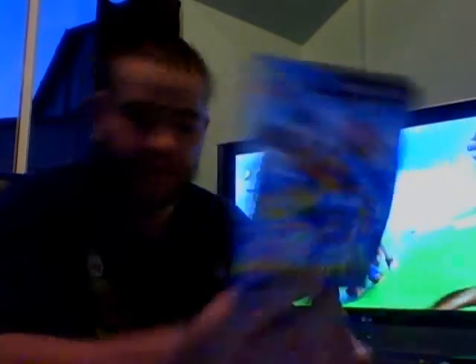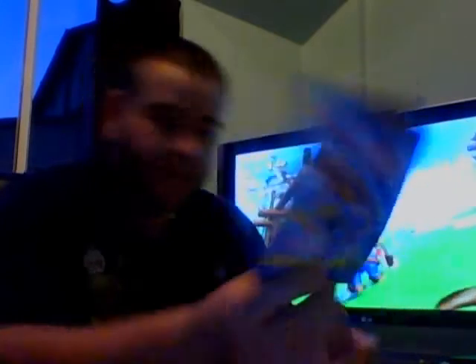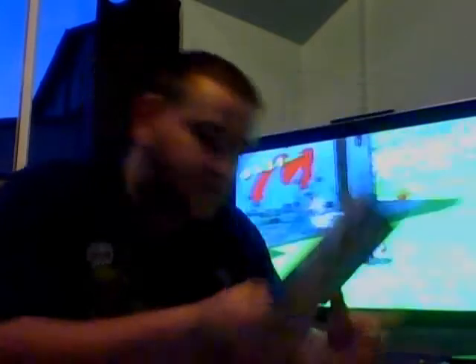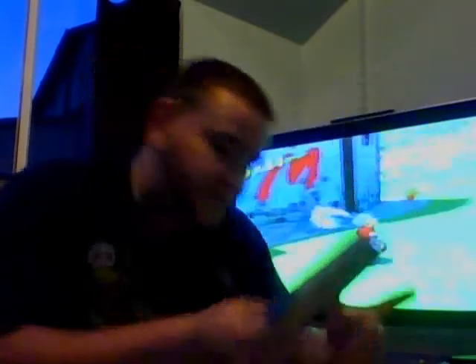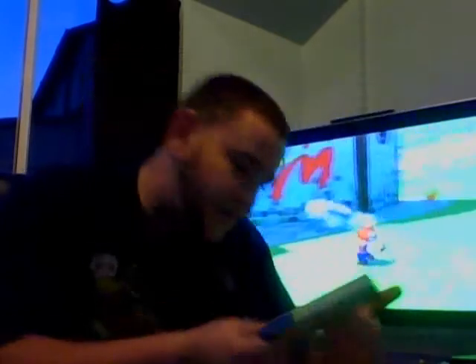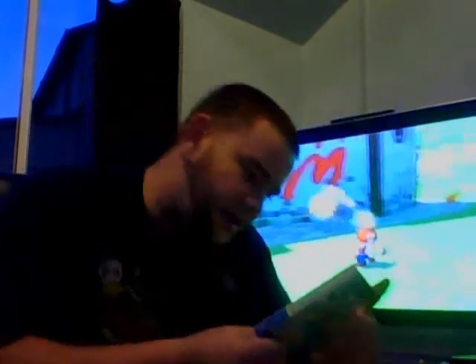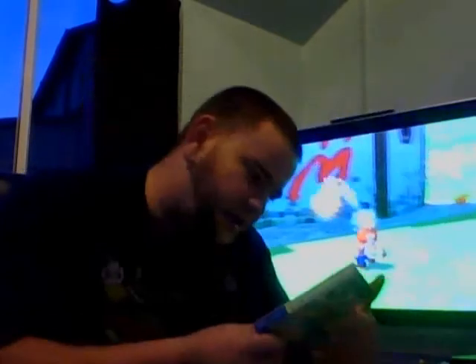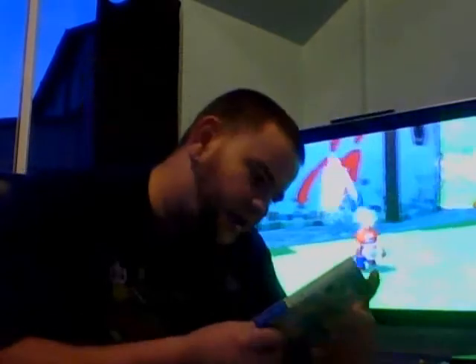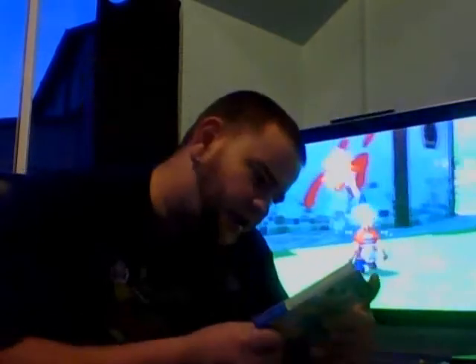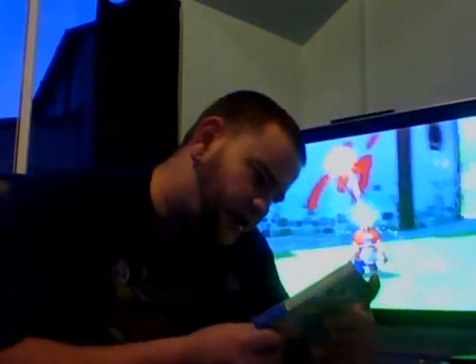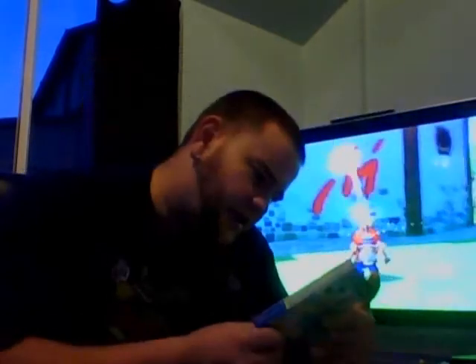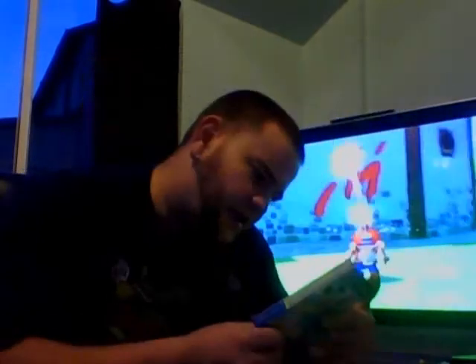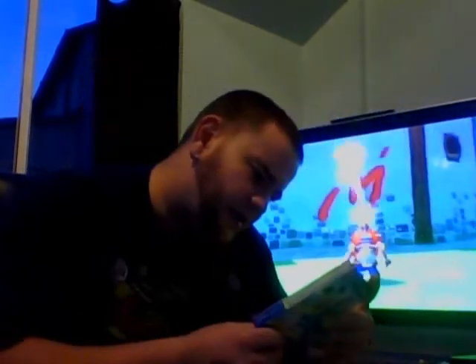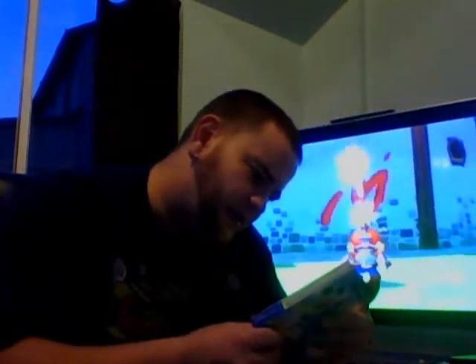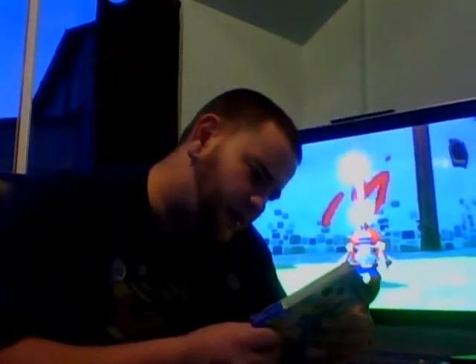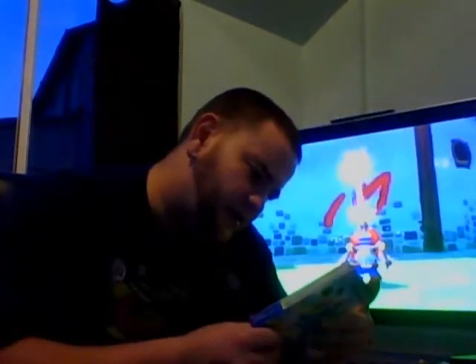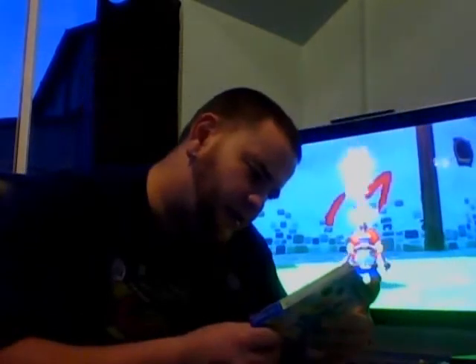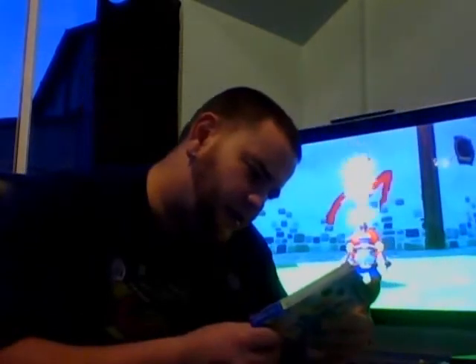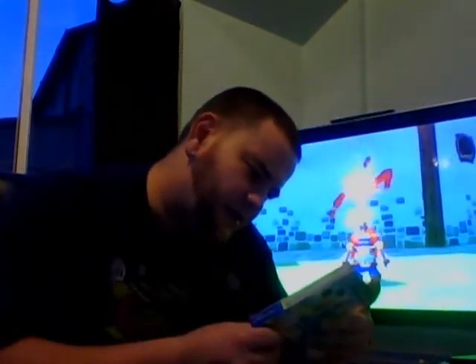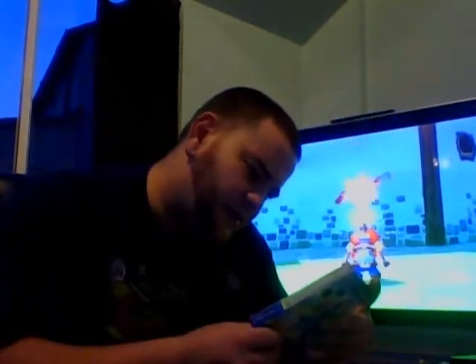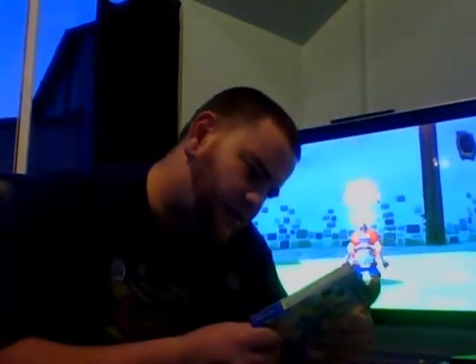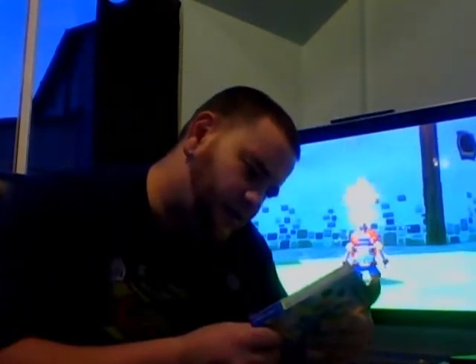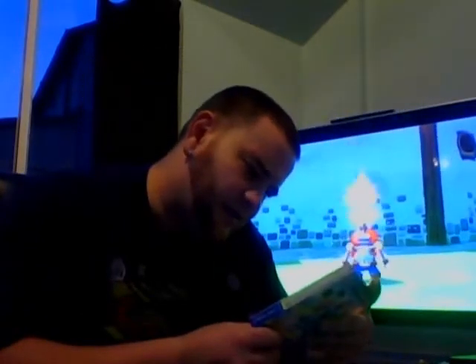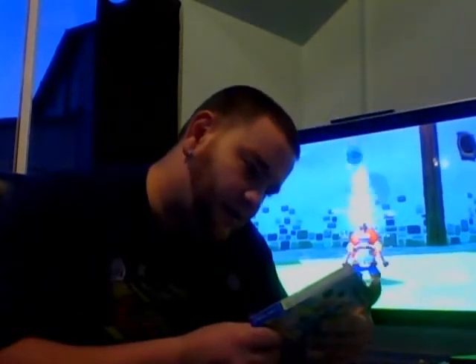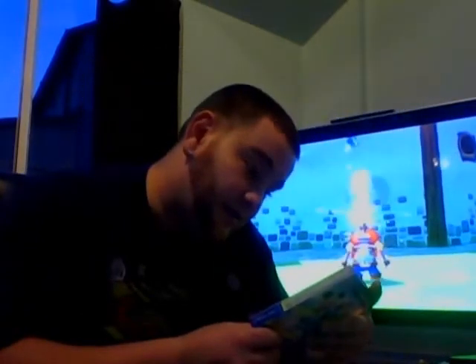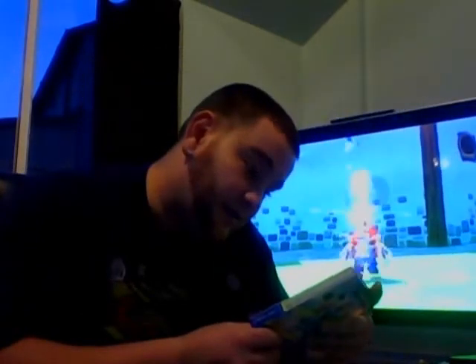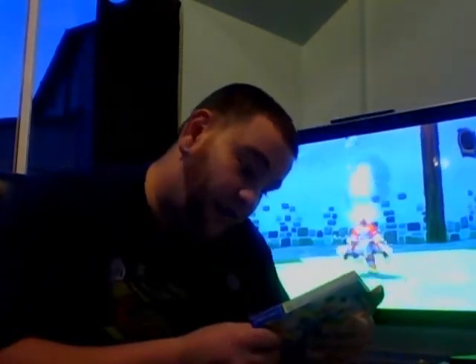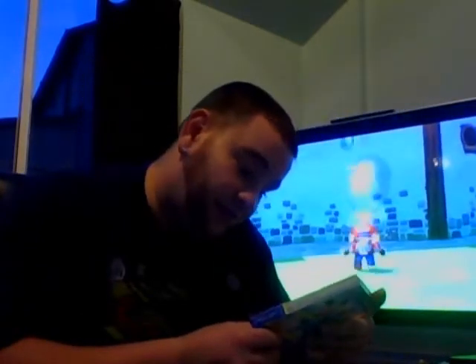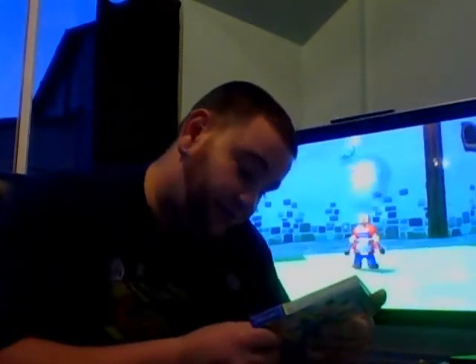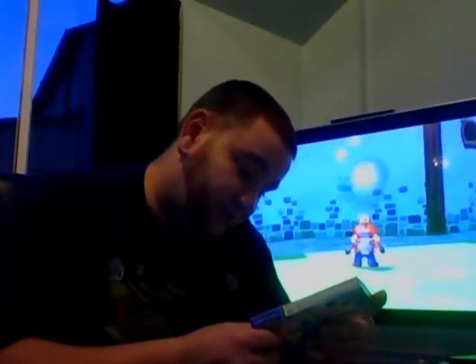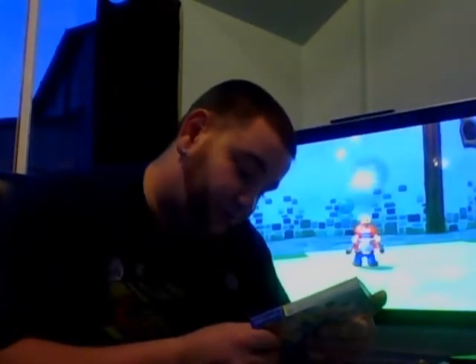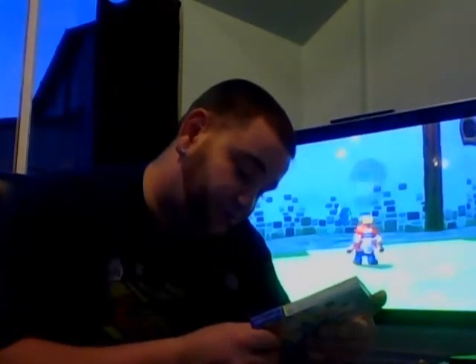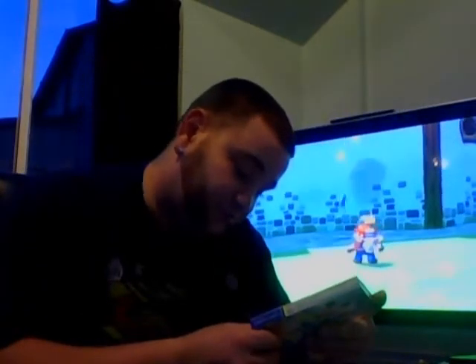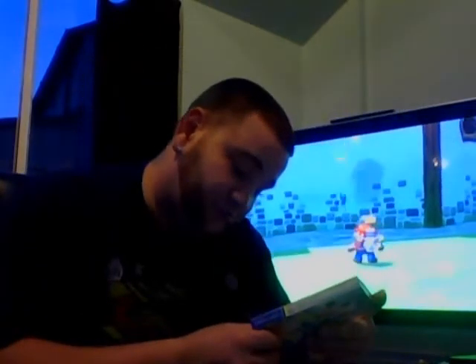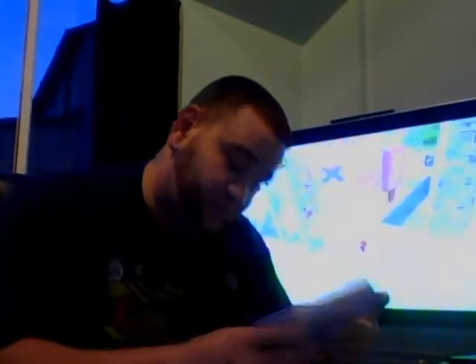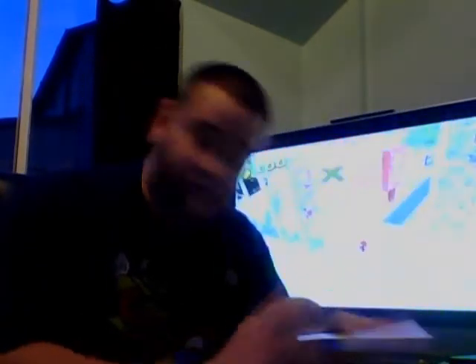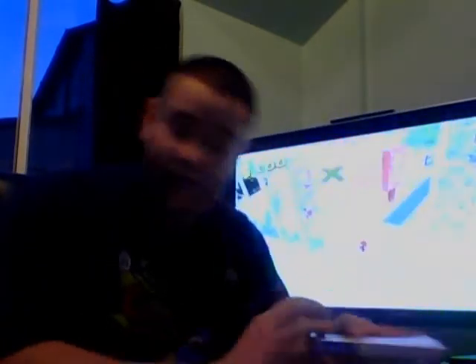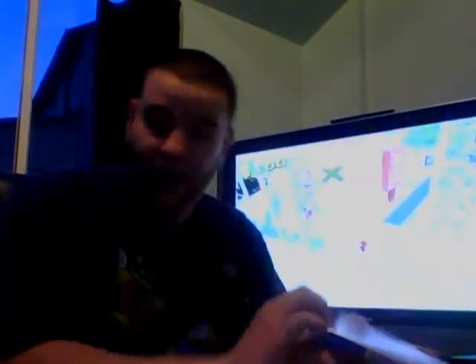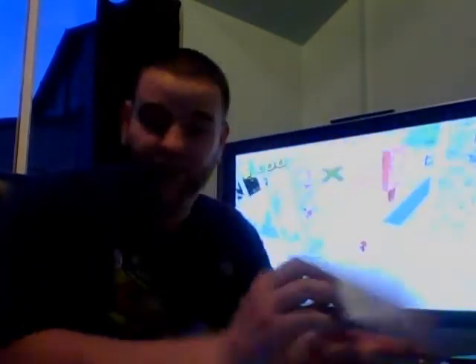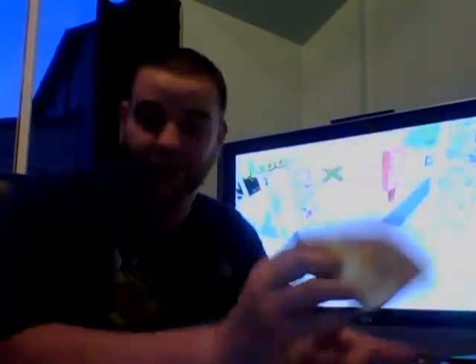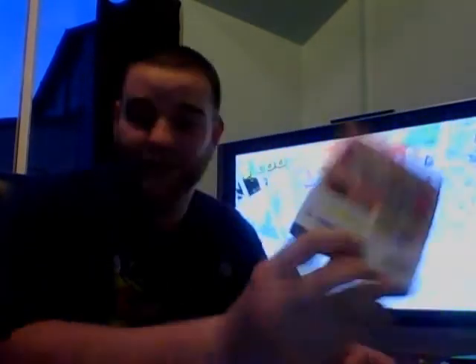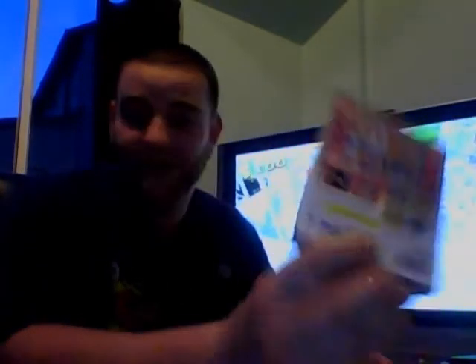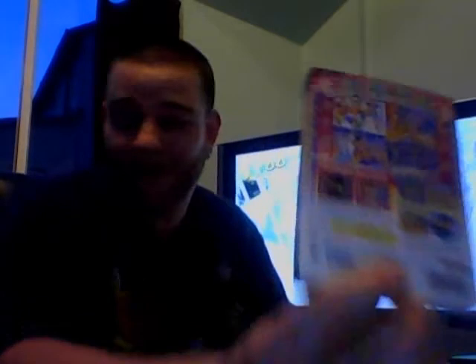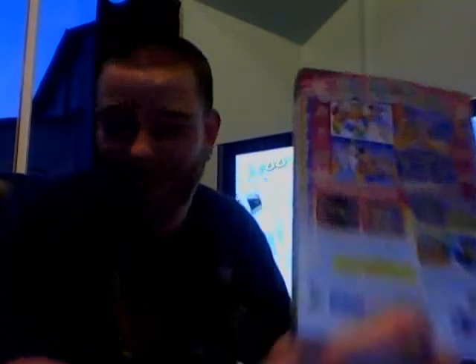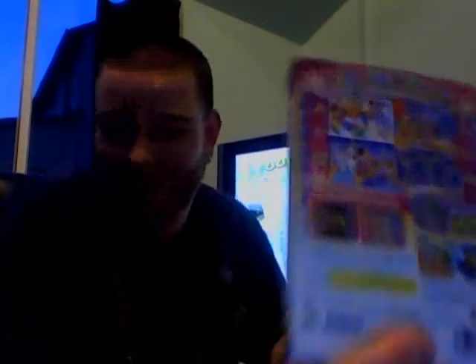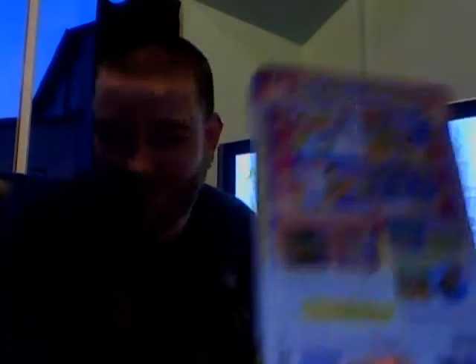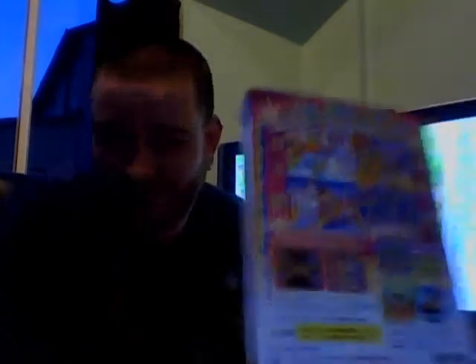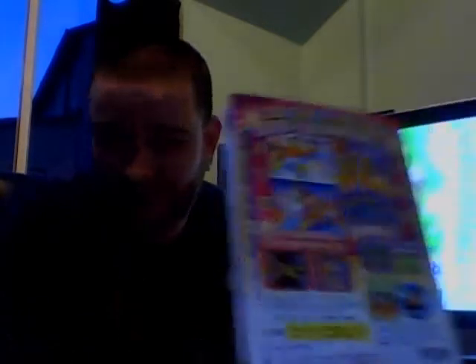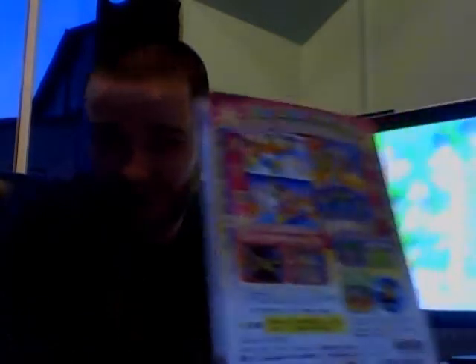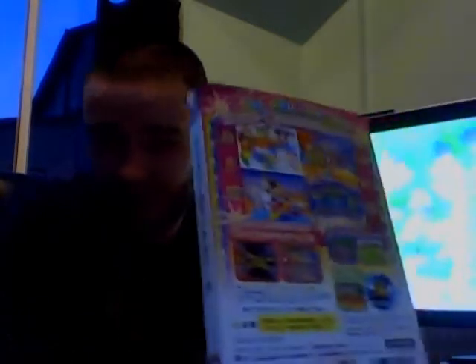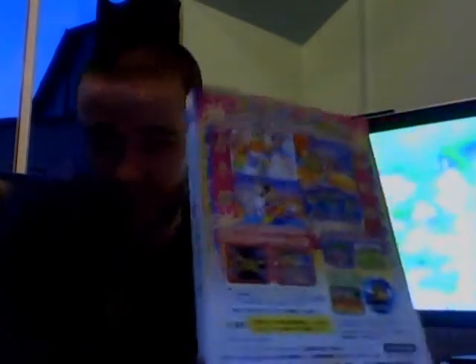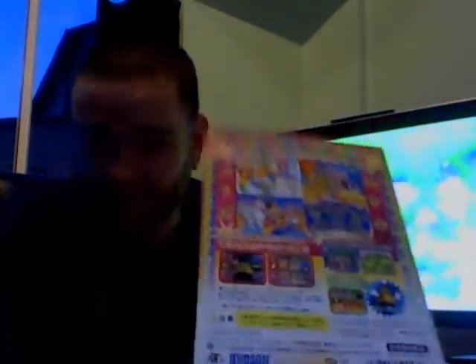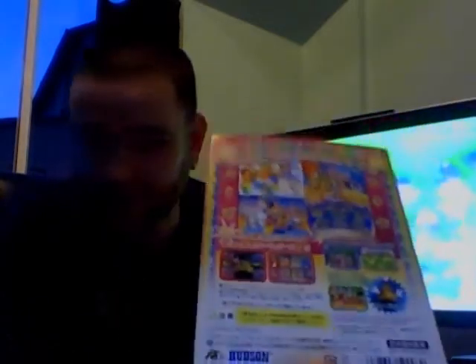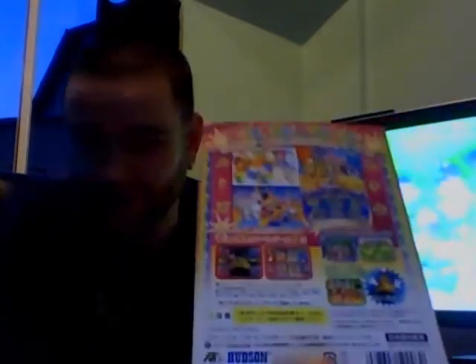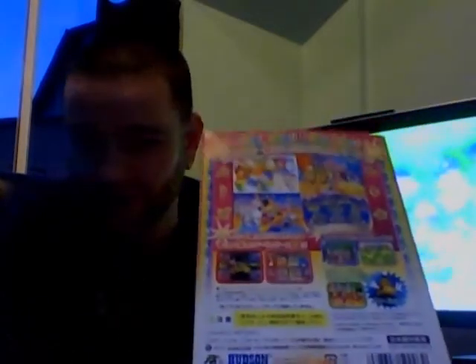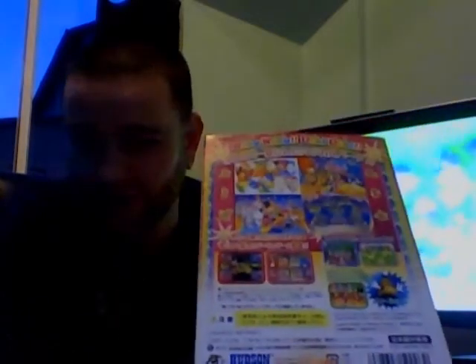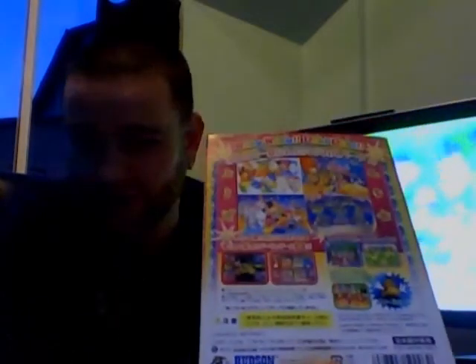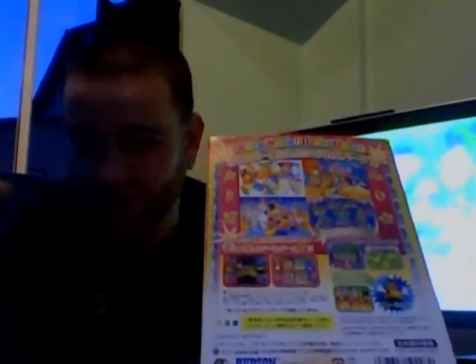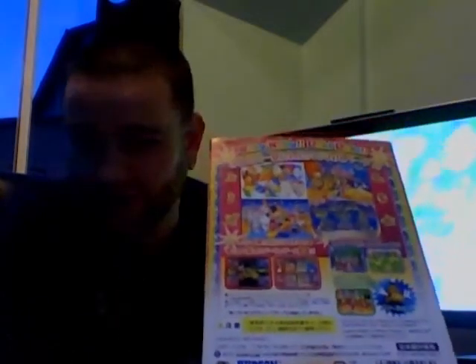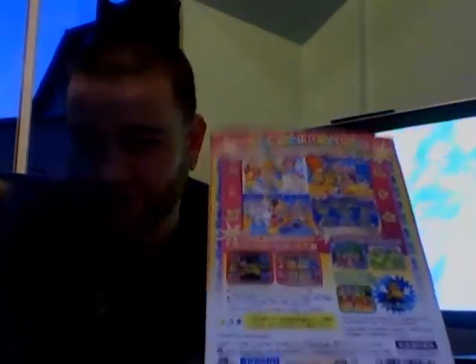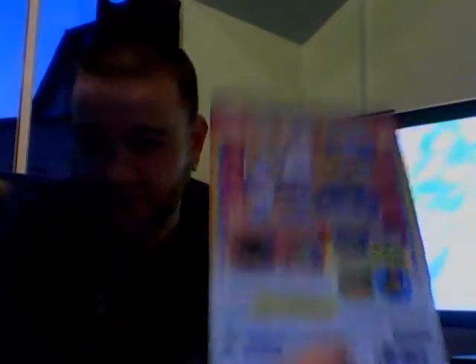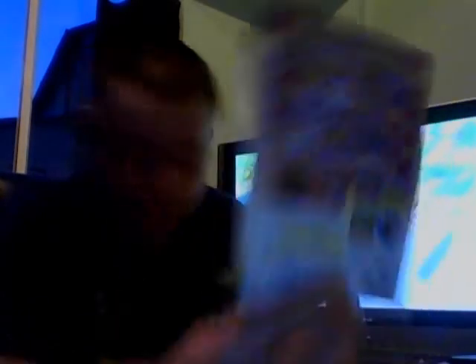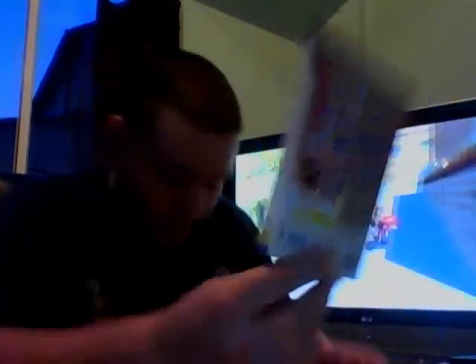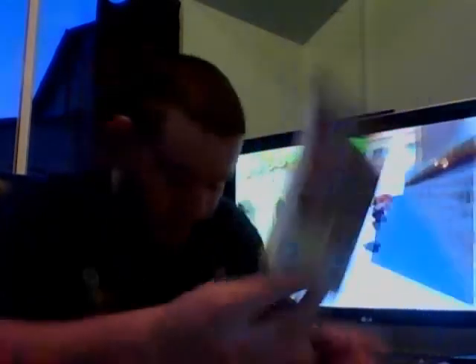And this one I don't know what it is - it's a Disney game. I don't know what it is. Disney - it's all in Japanese.